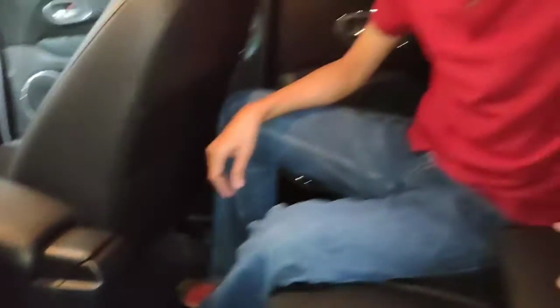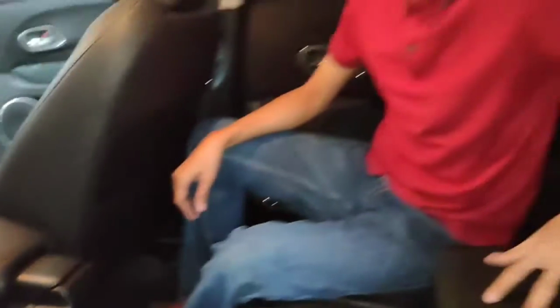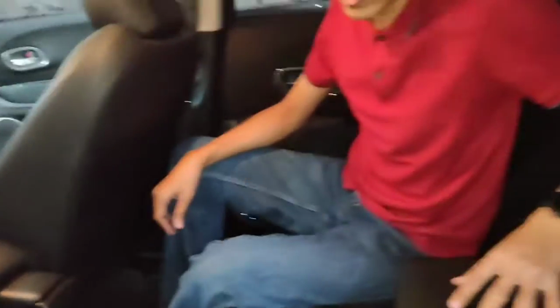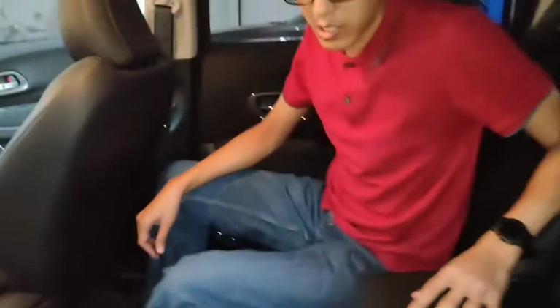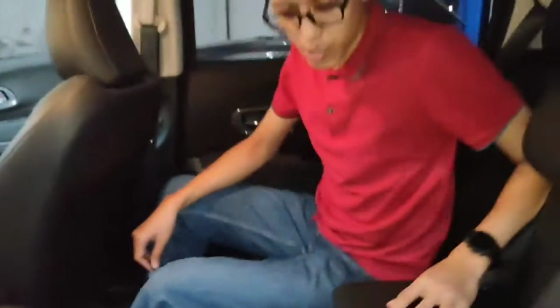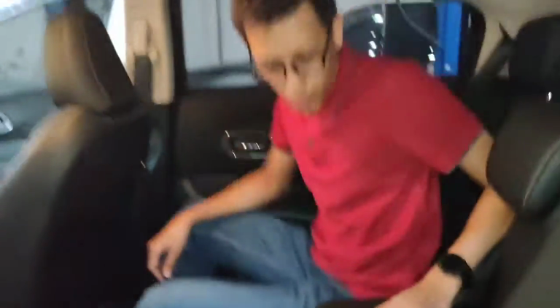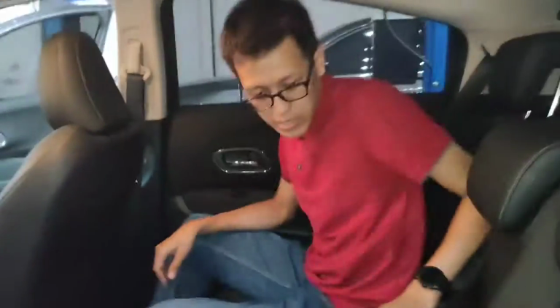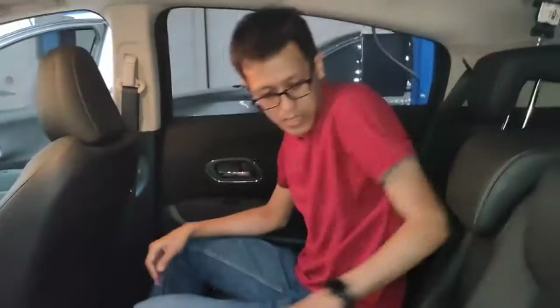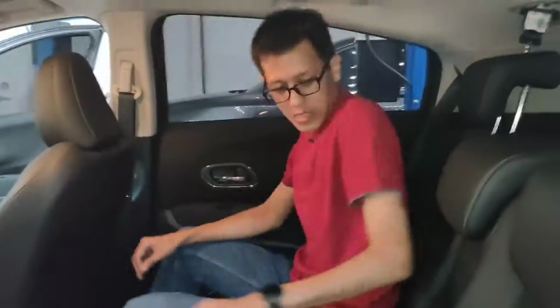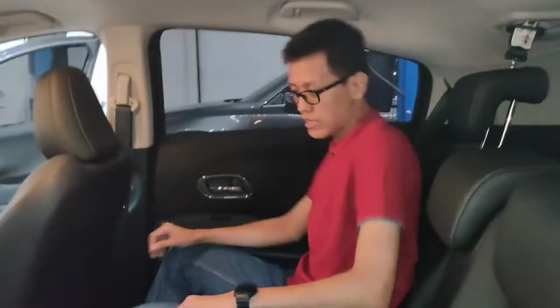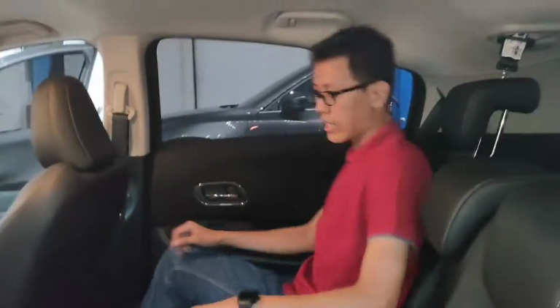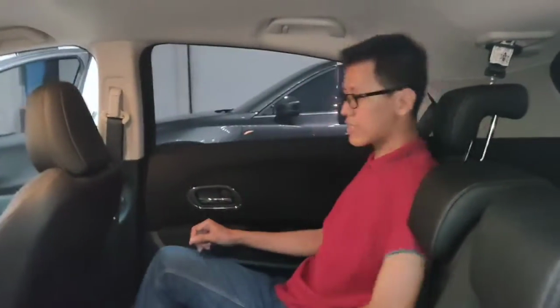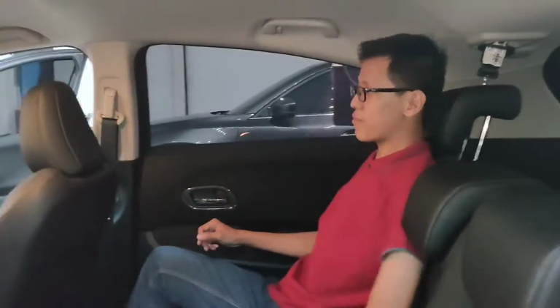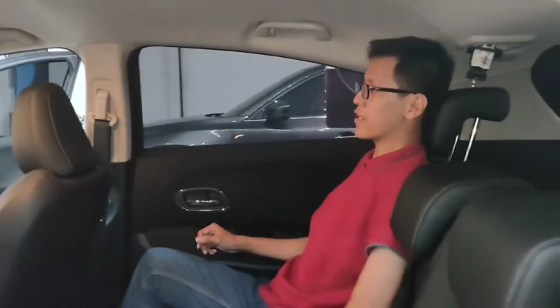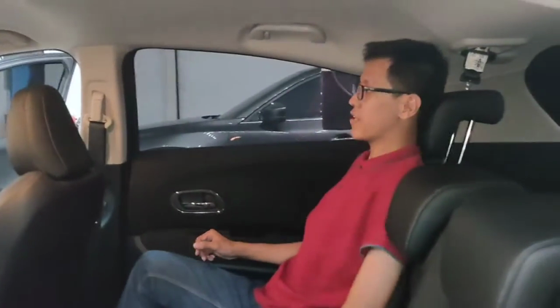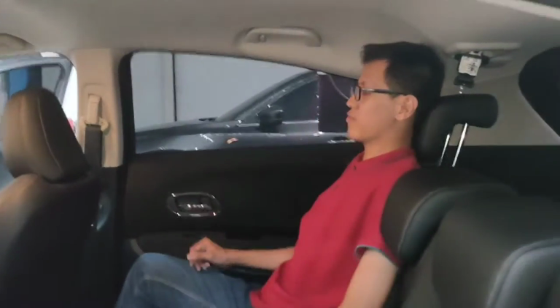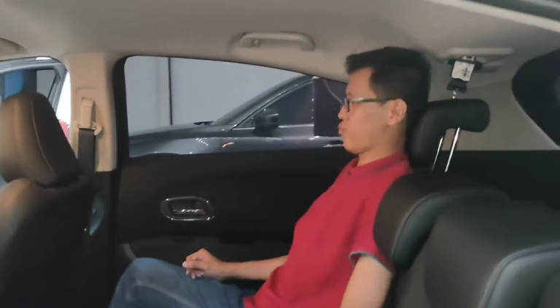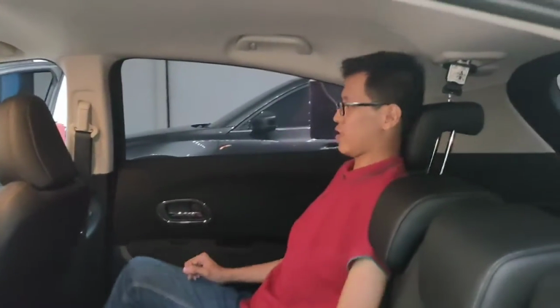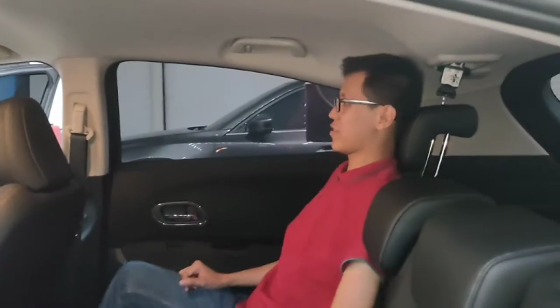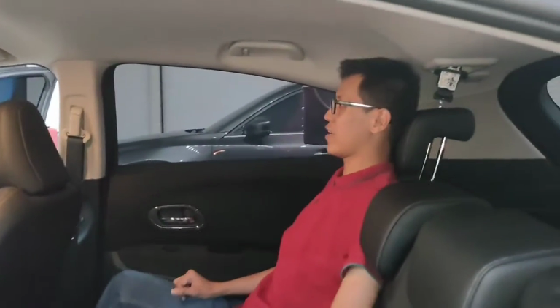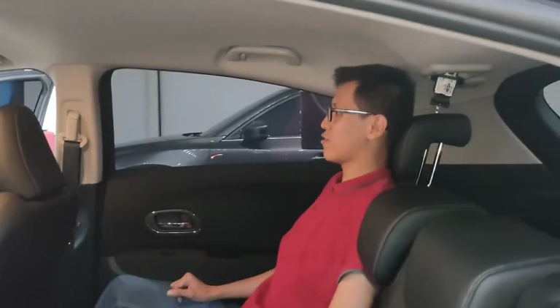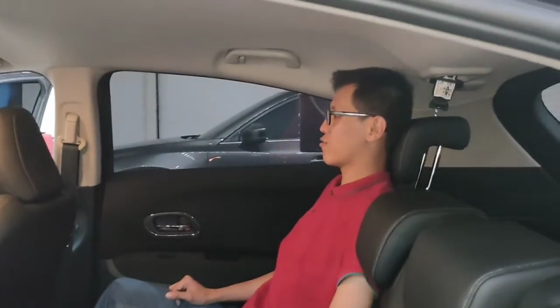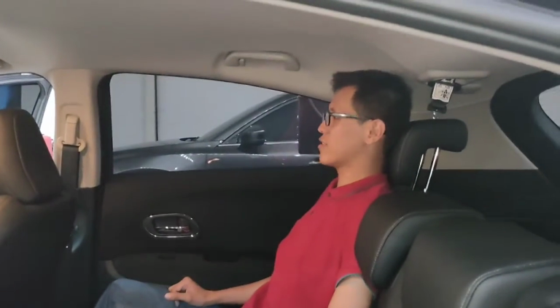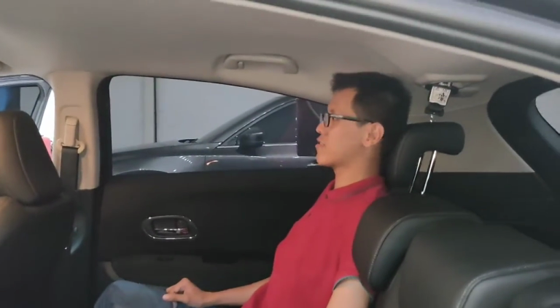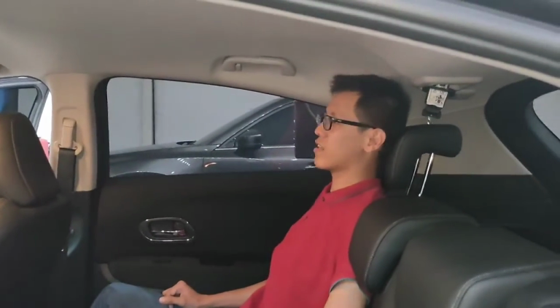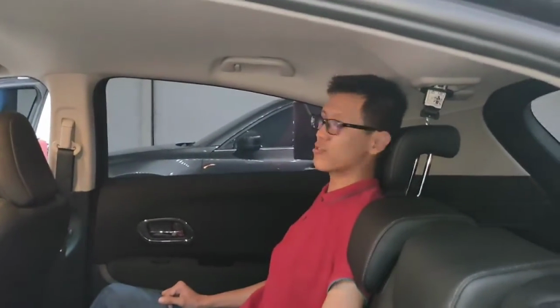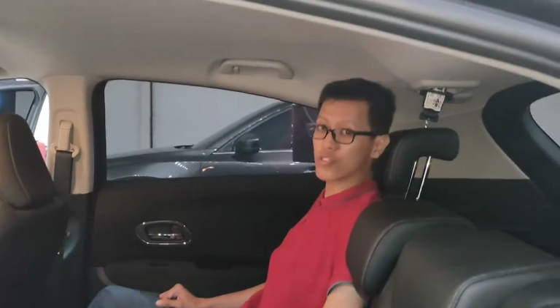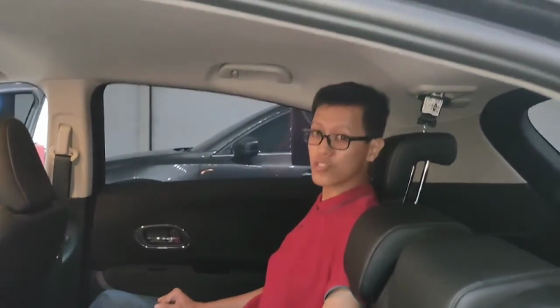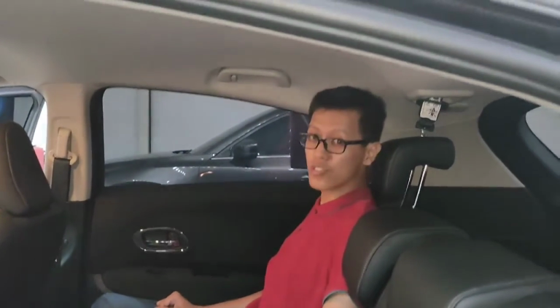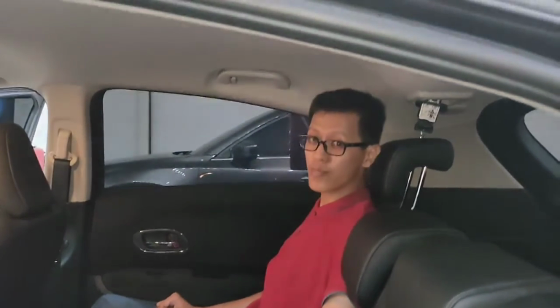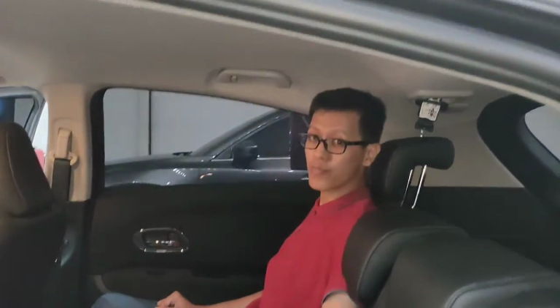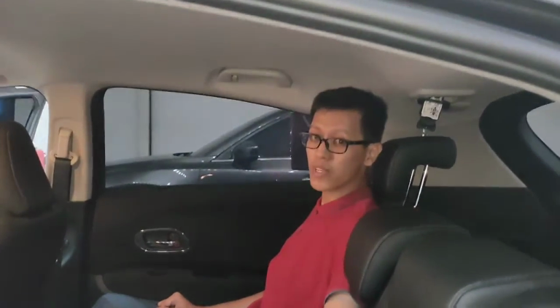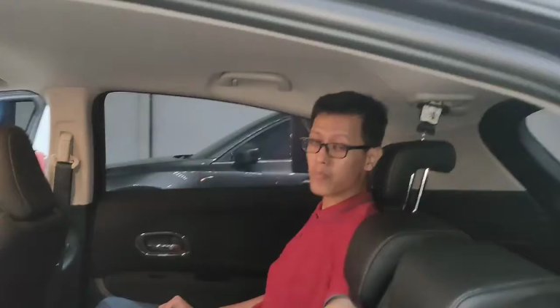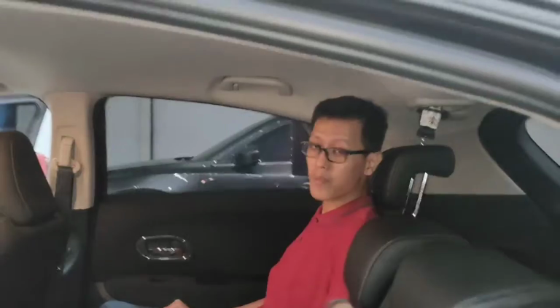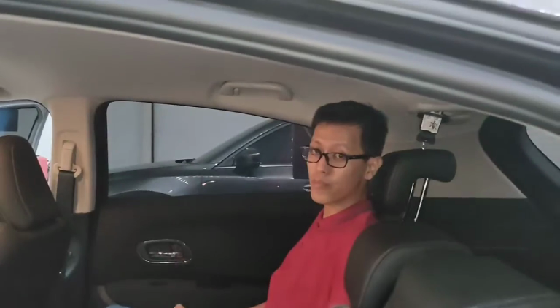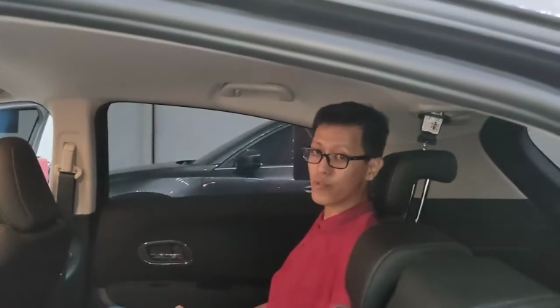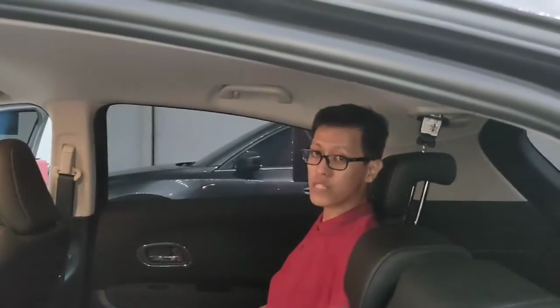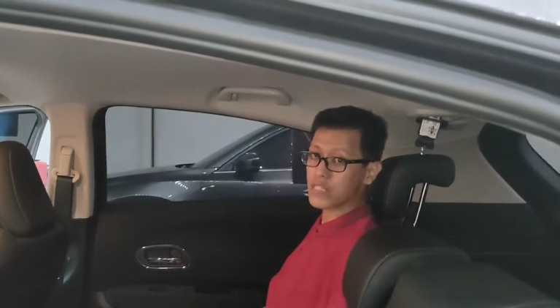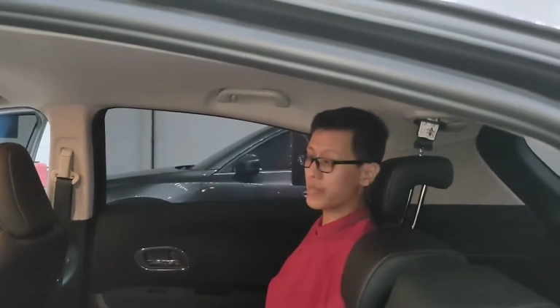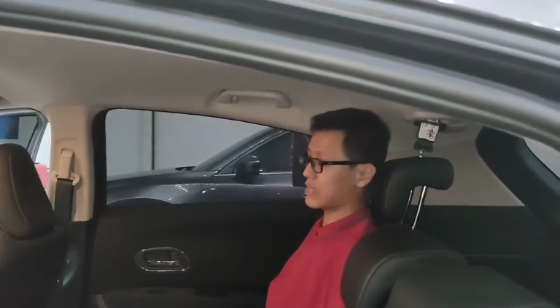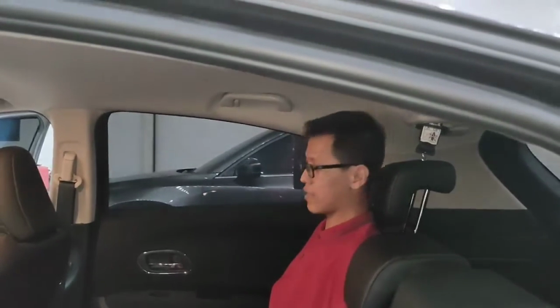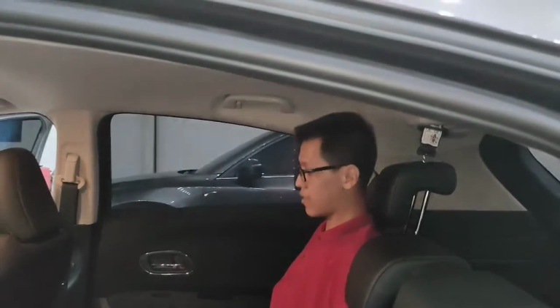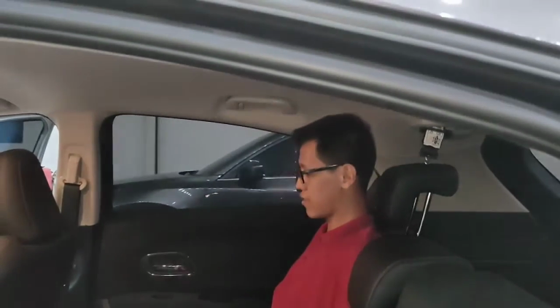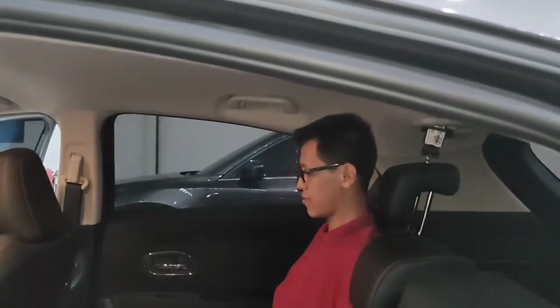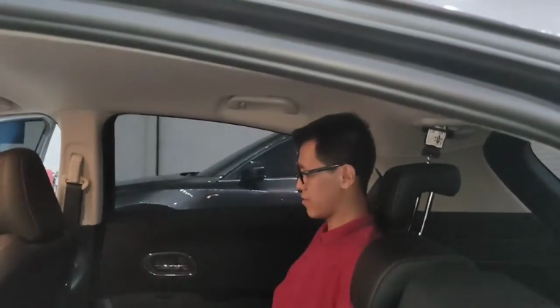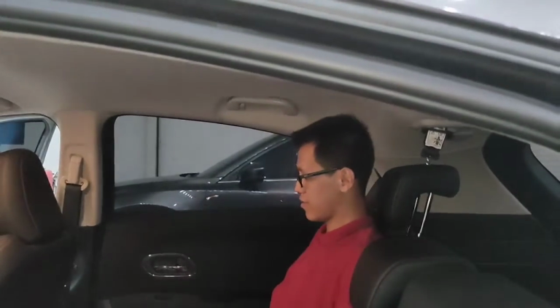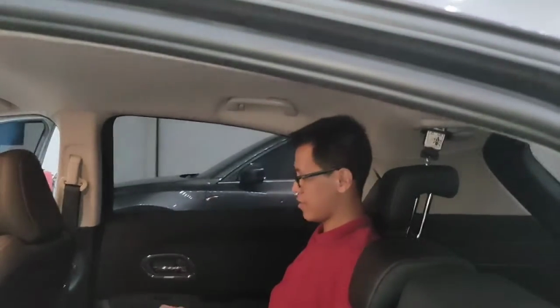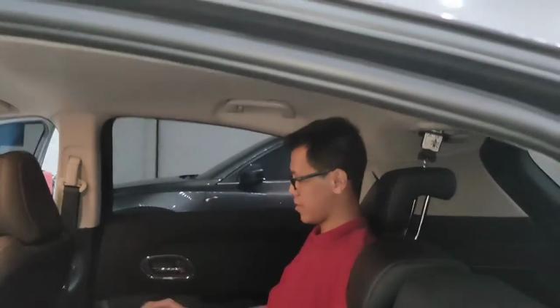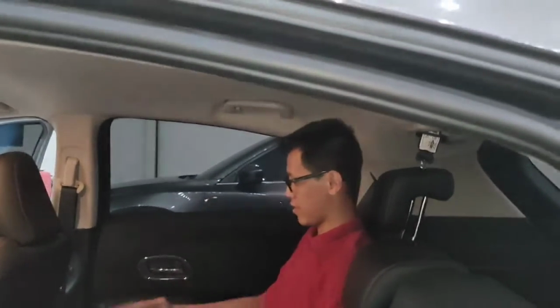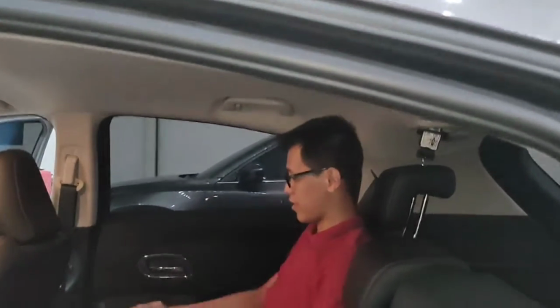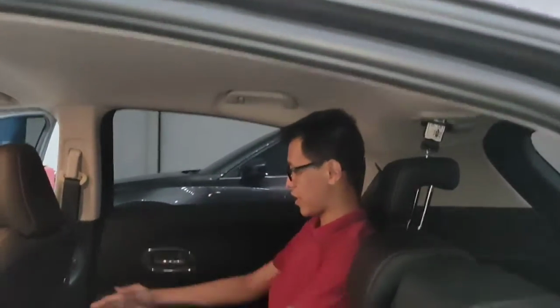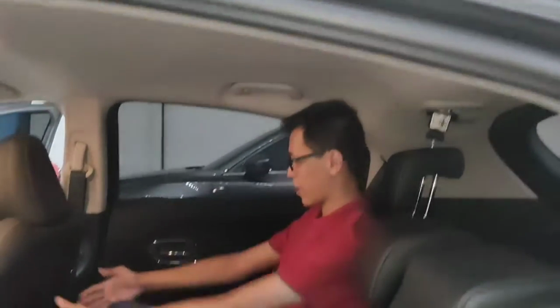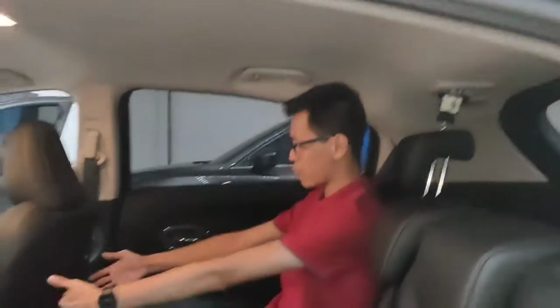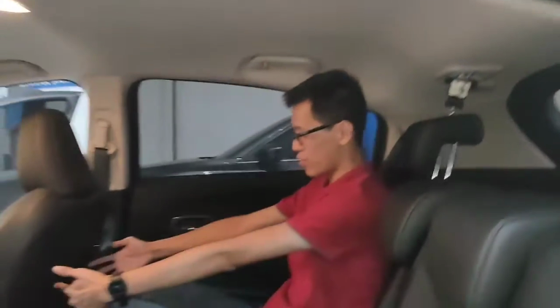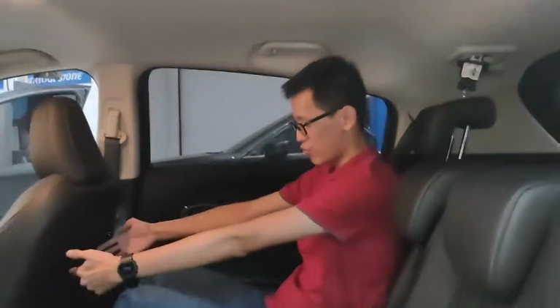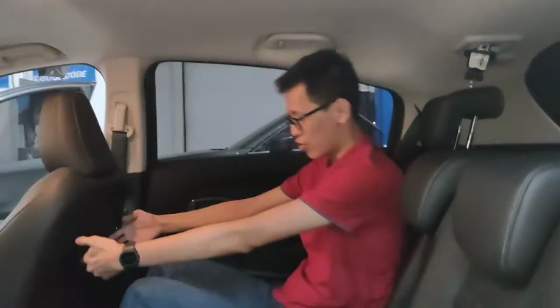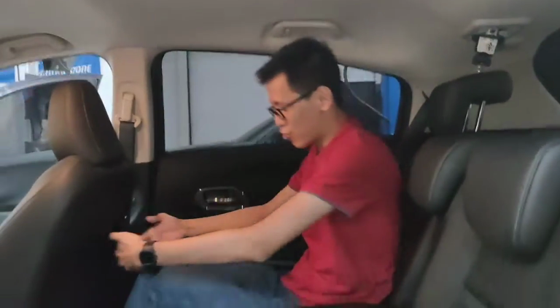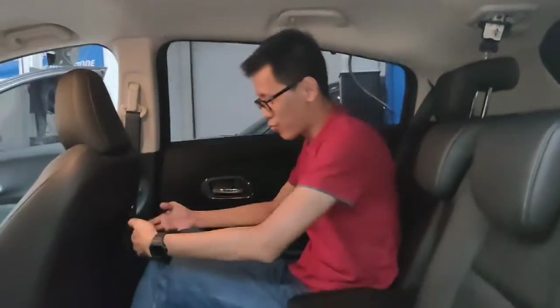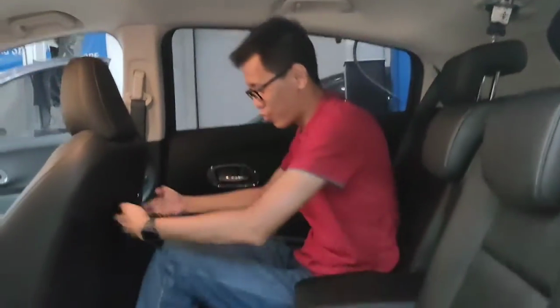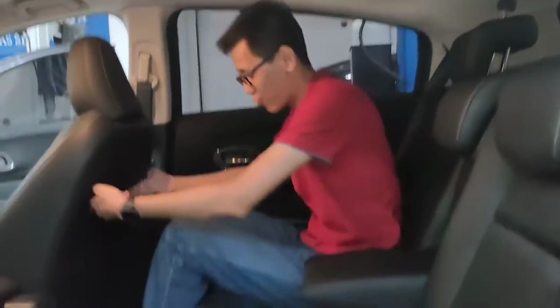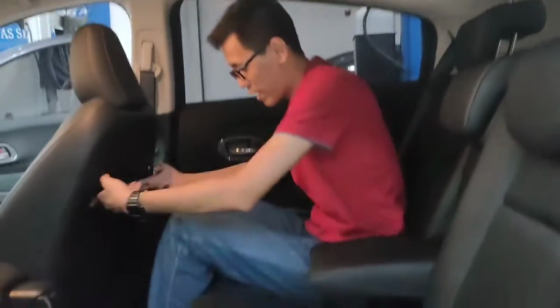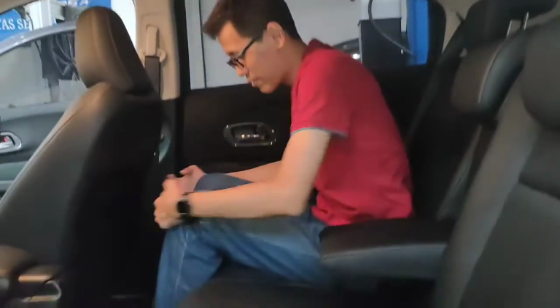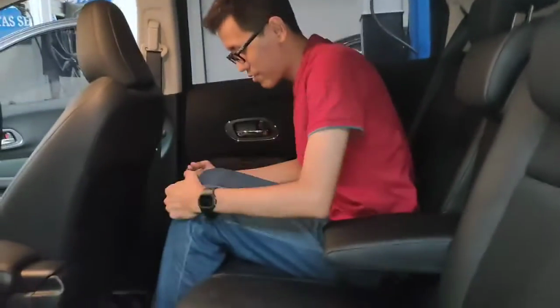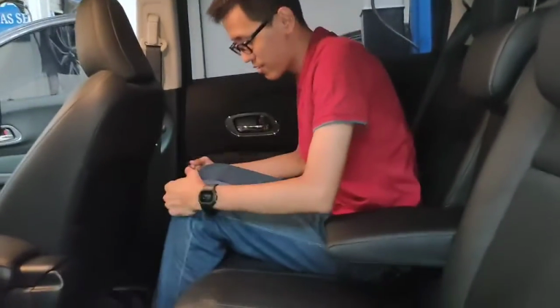Posisi duduknya sangat nyaman untuk ukuran 180 cm. Headroom-nya juga cukup luas.